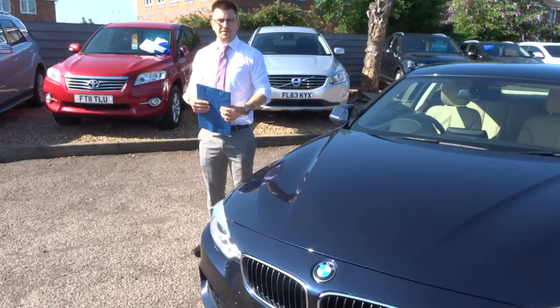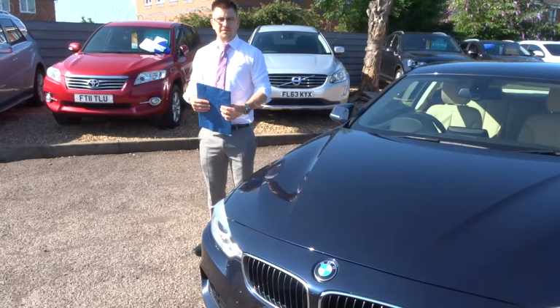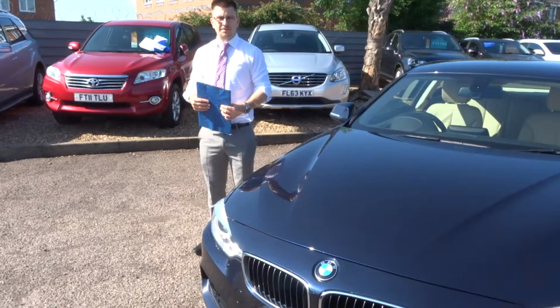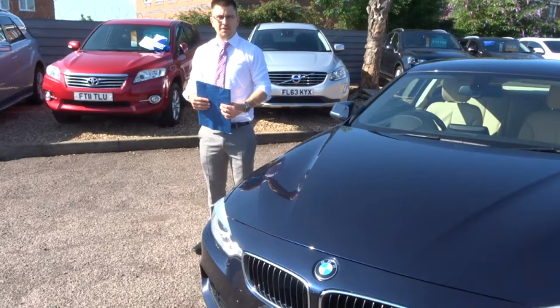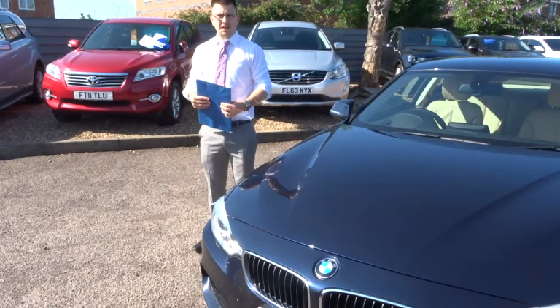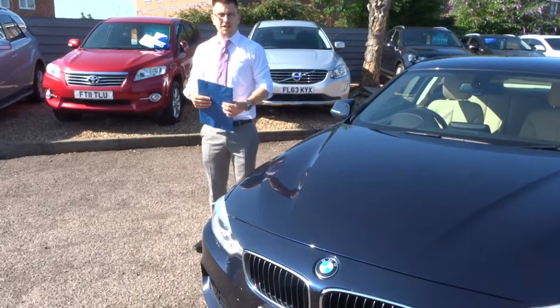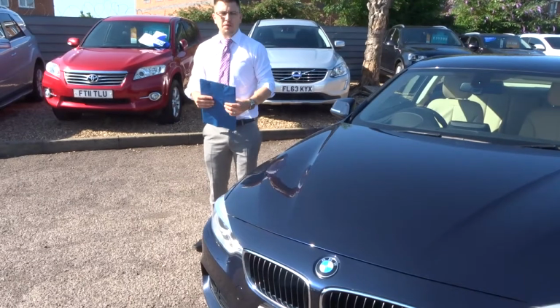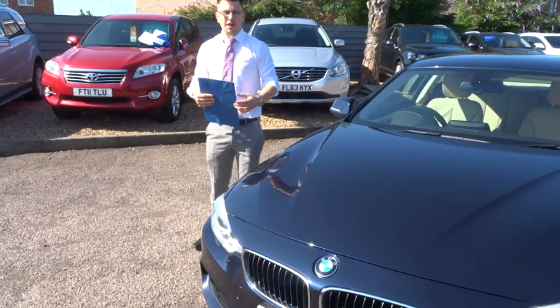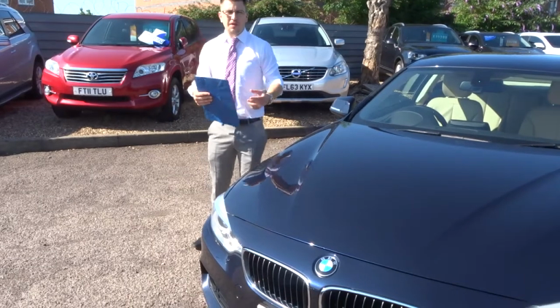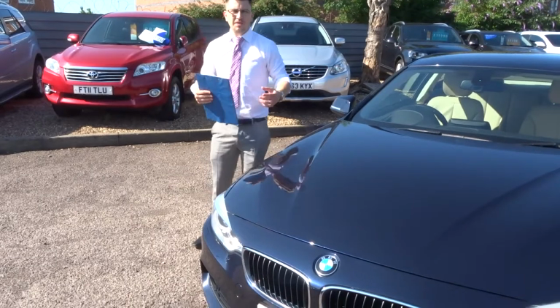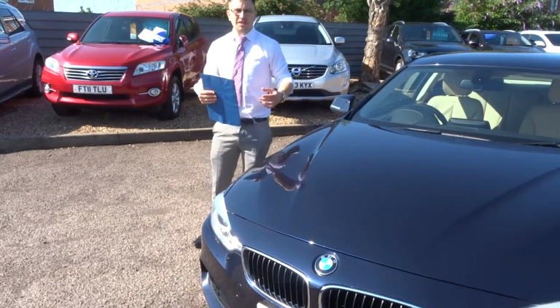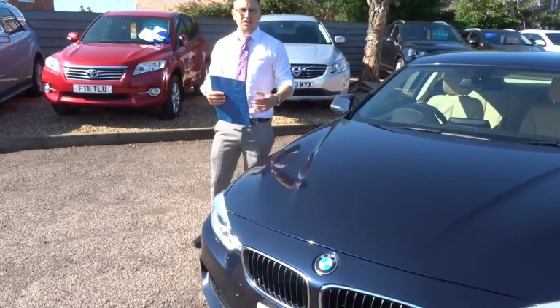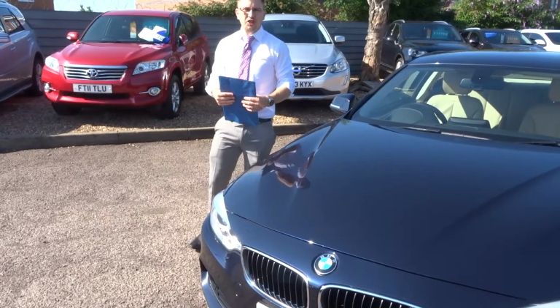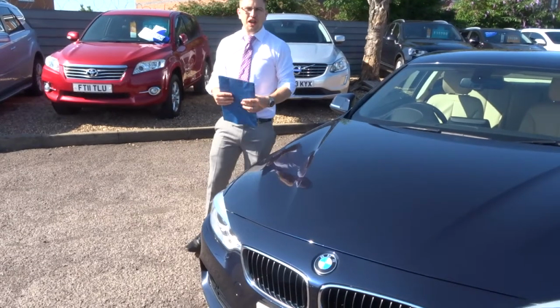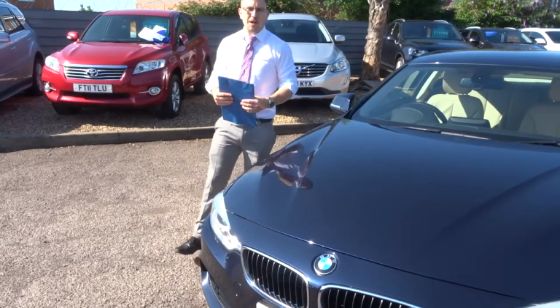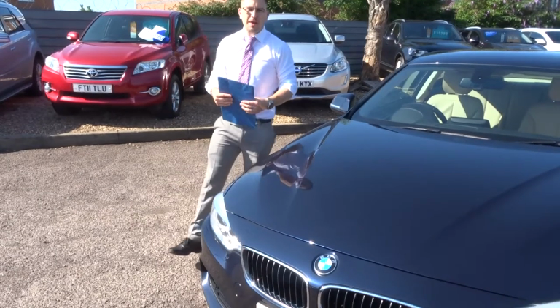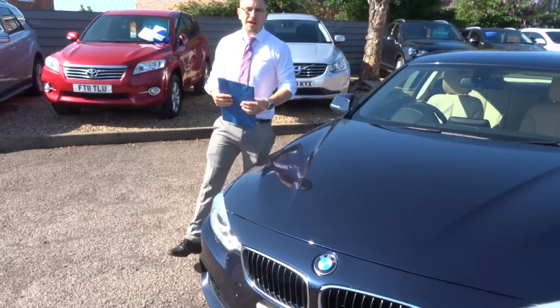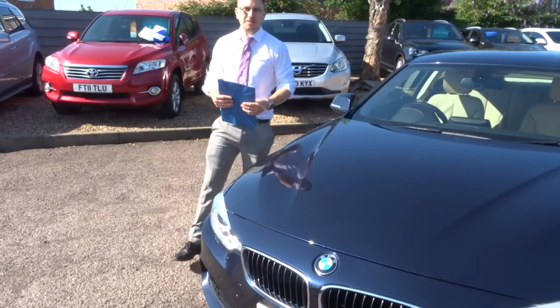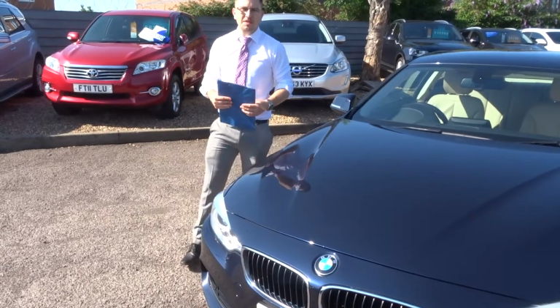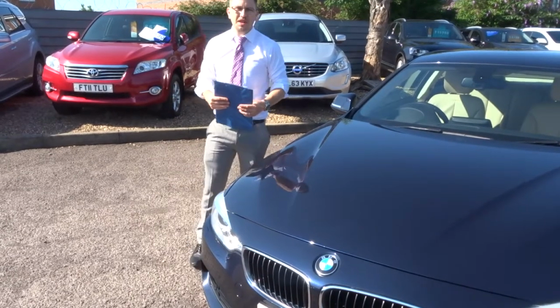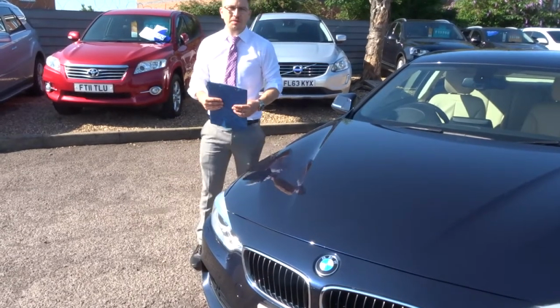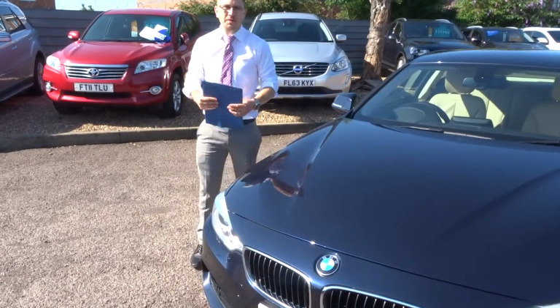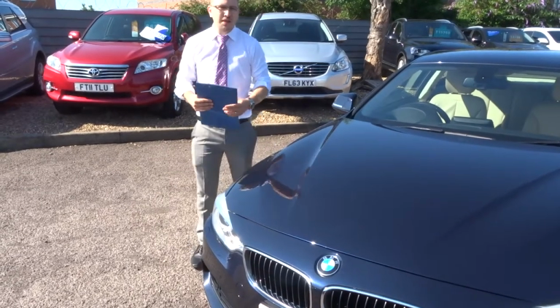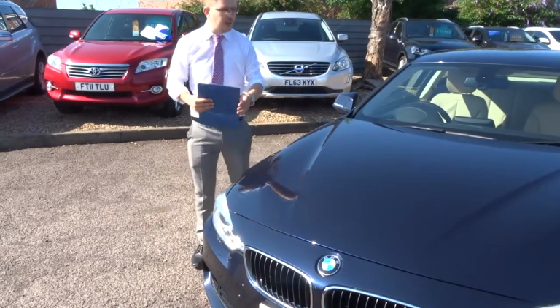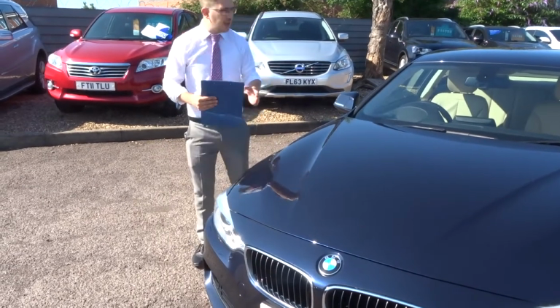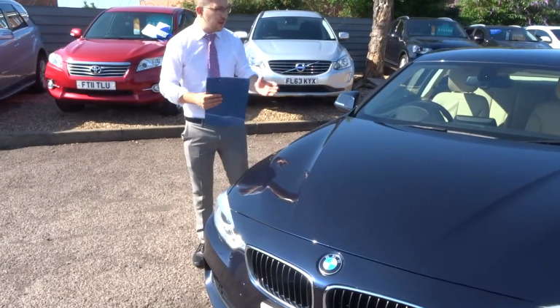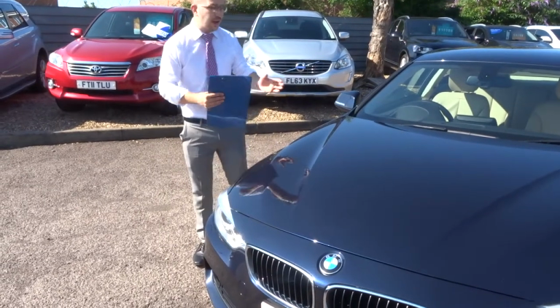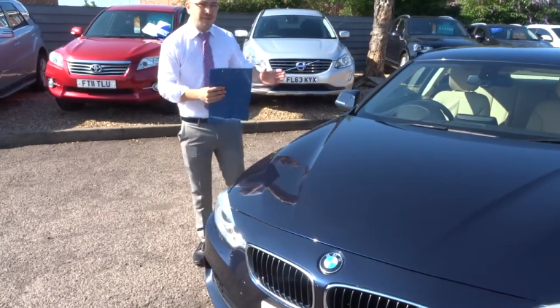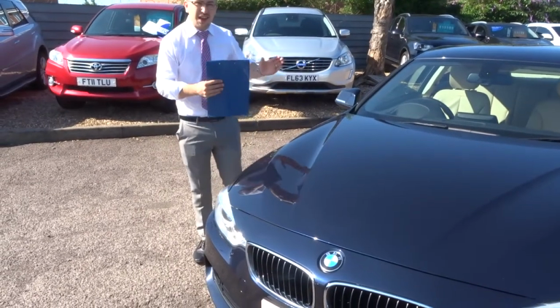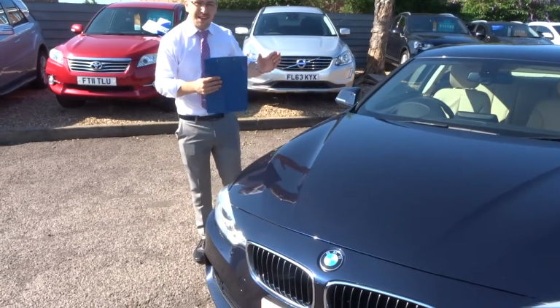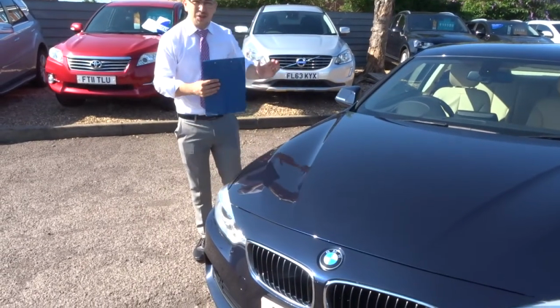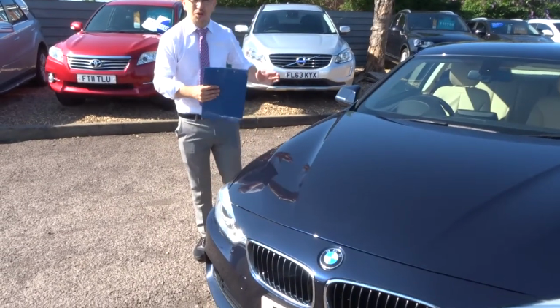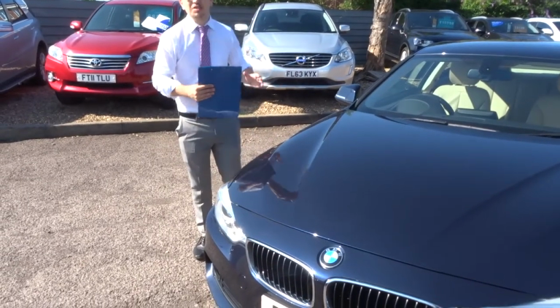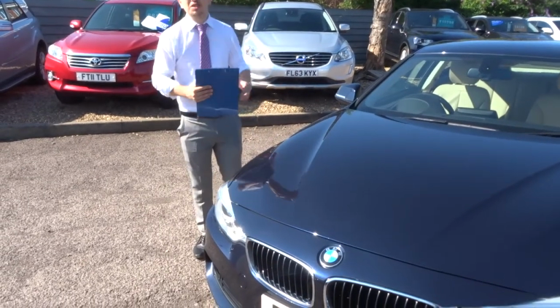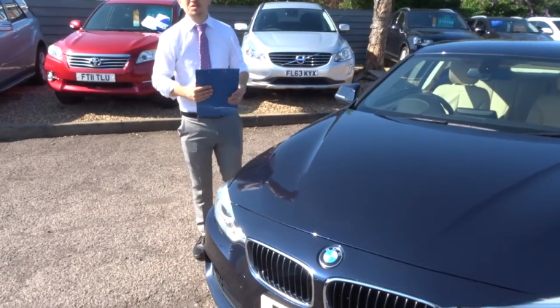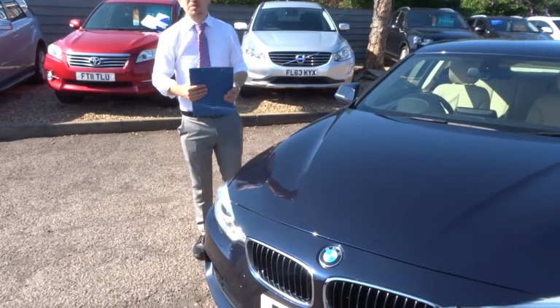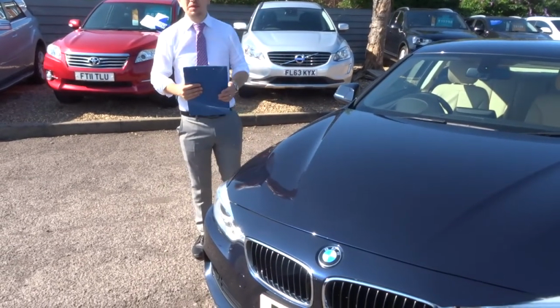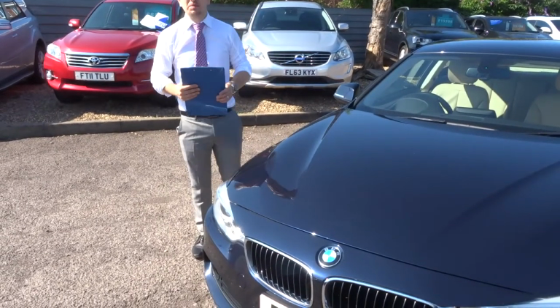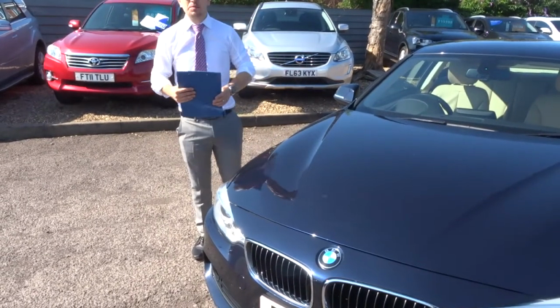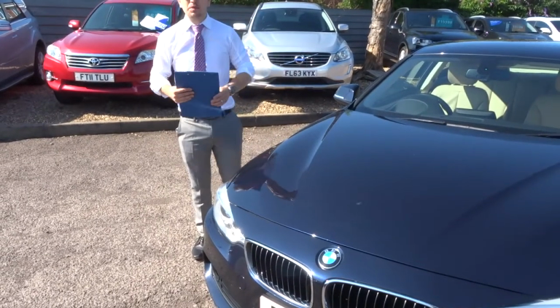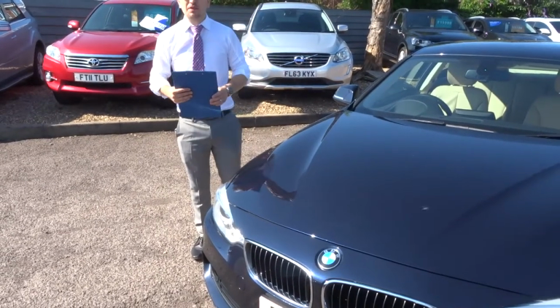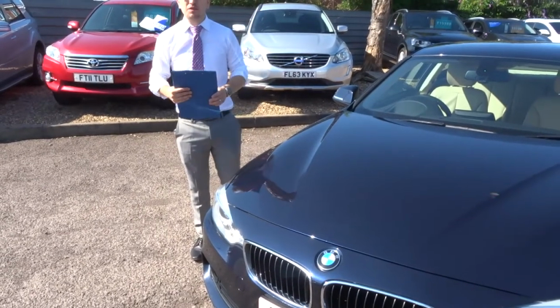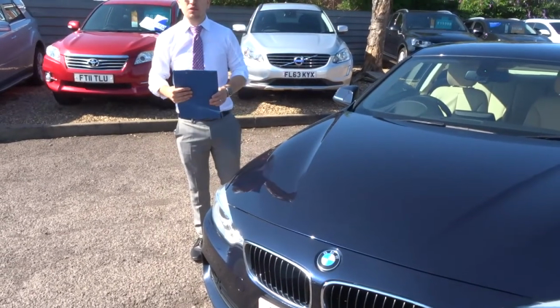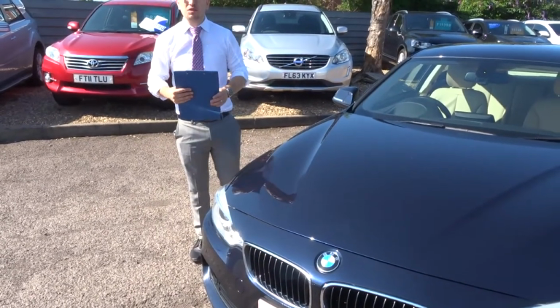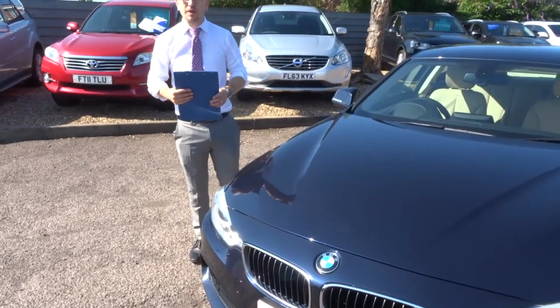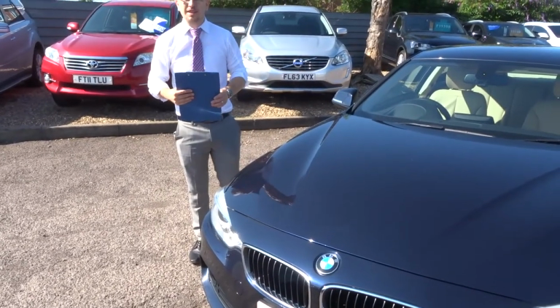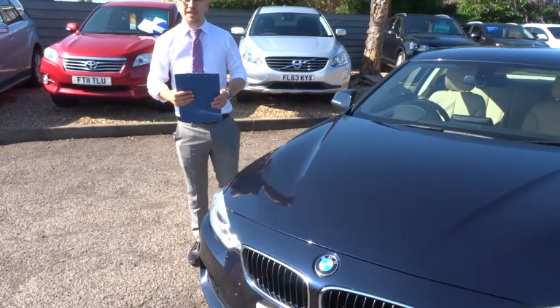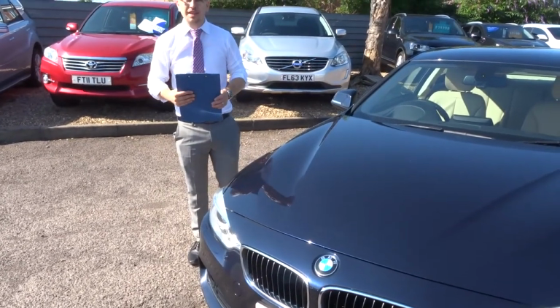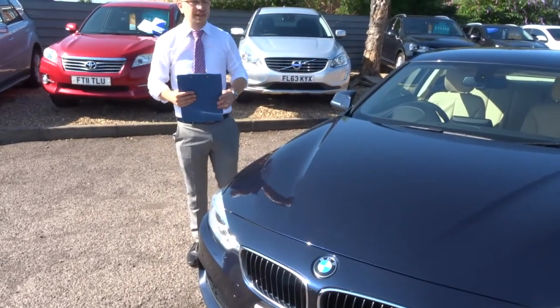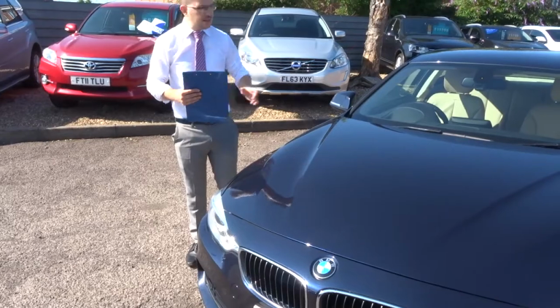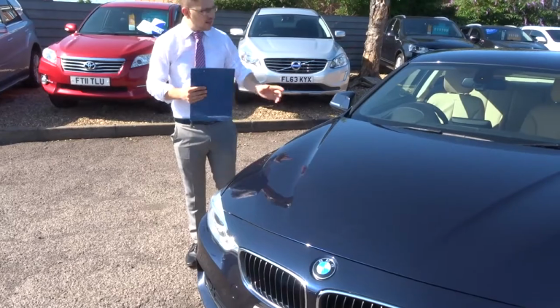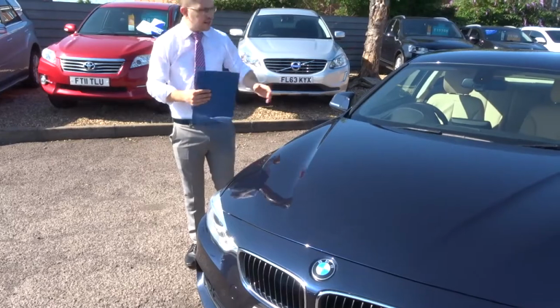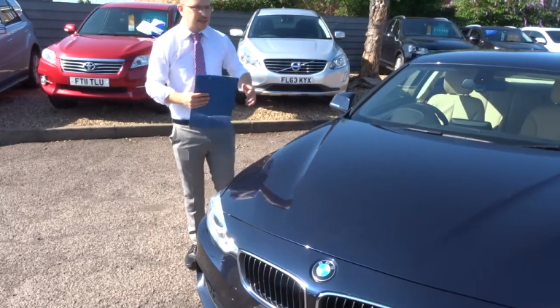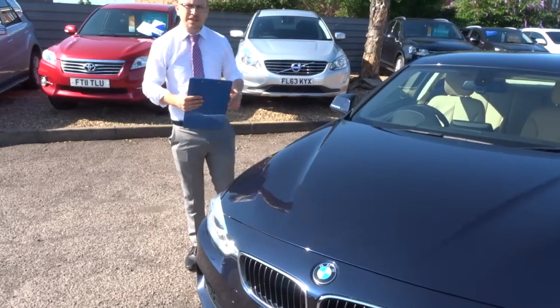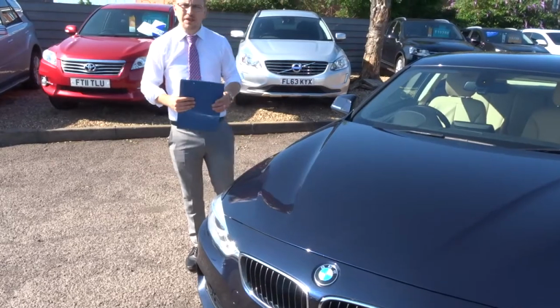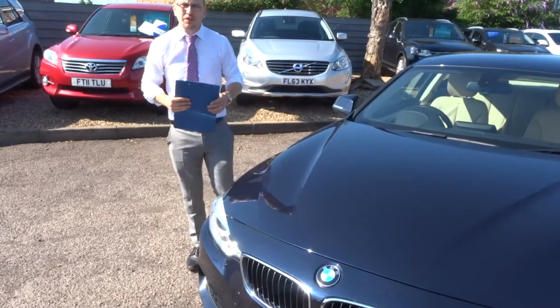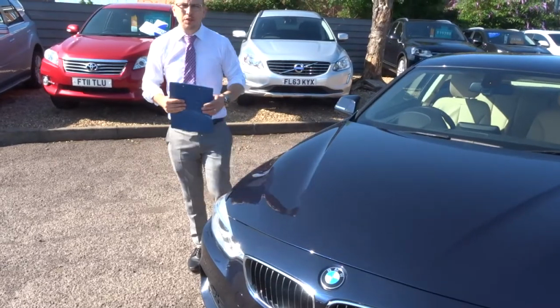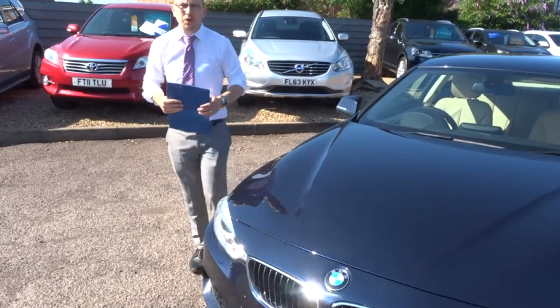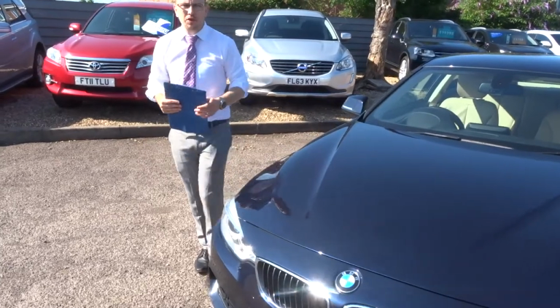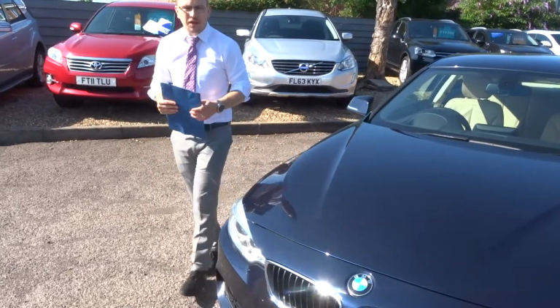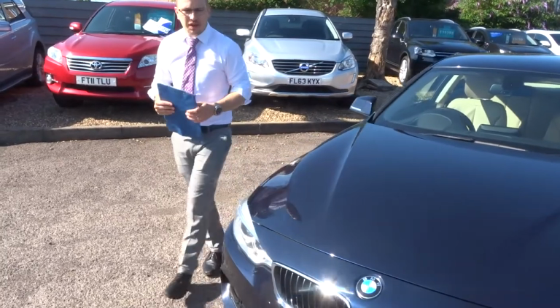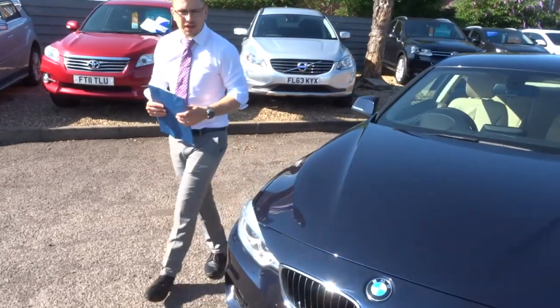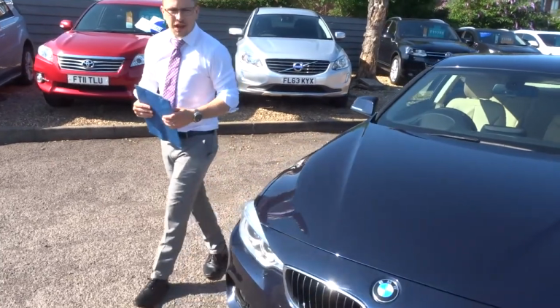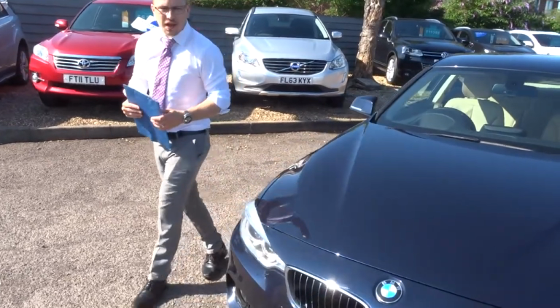Welcome to Country Car, my name's Tom. Here we have a gorgeous BMW 420. Let's give you a walk around the car.